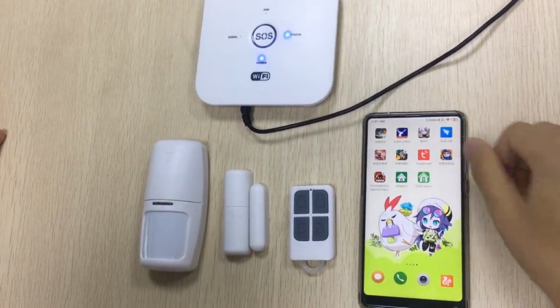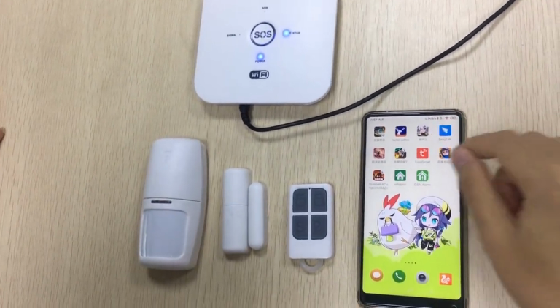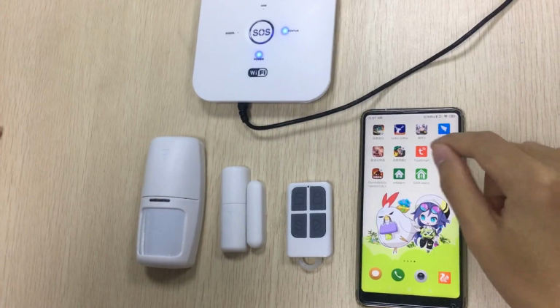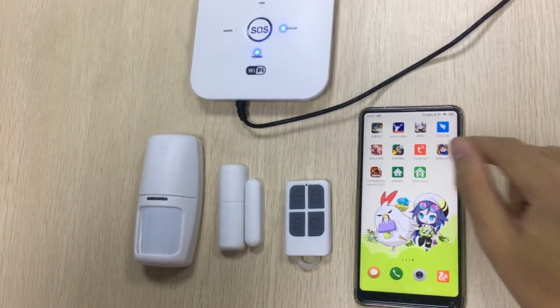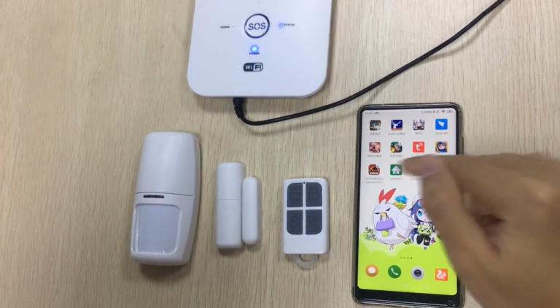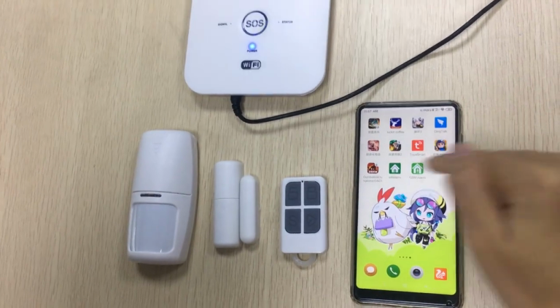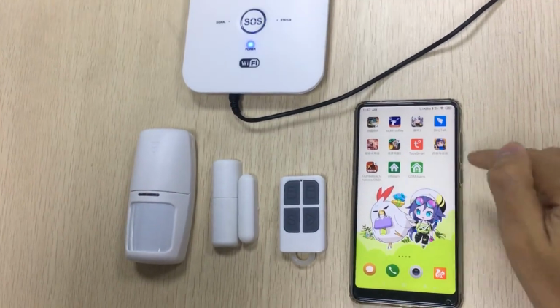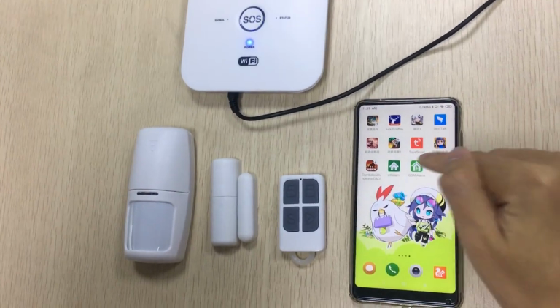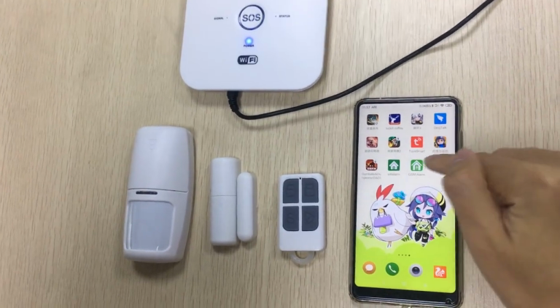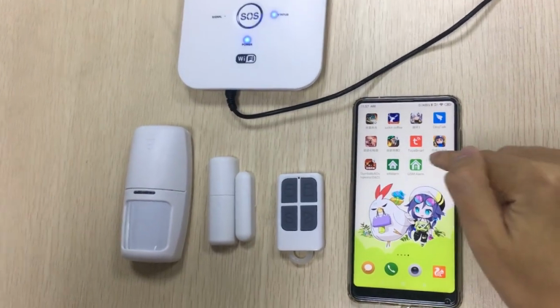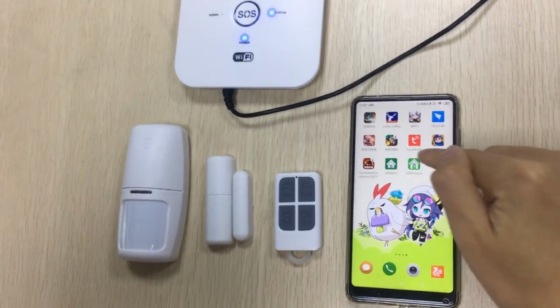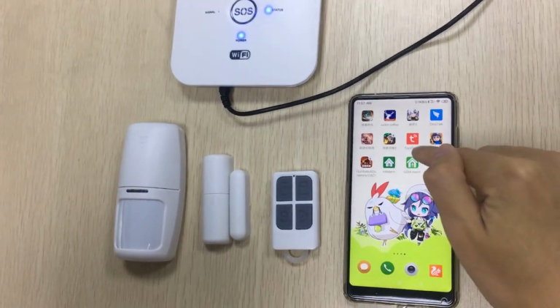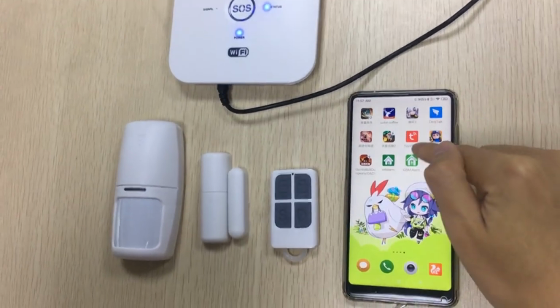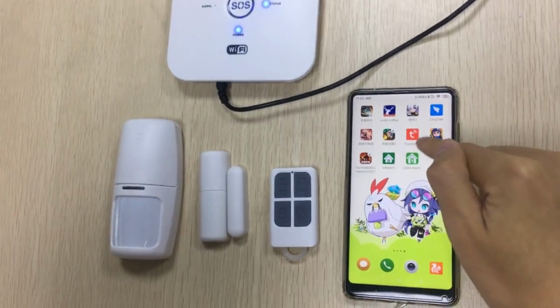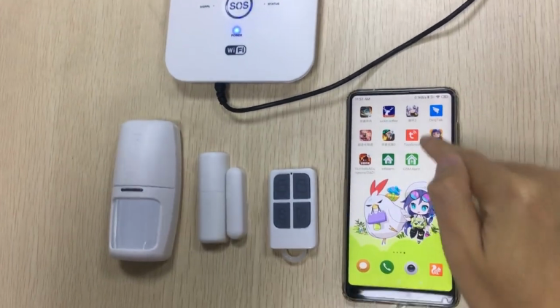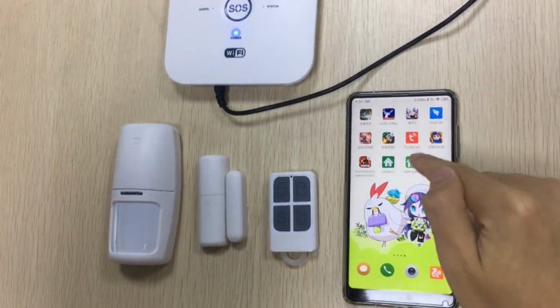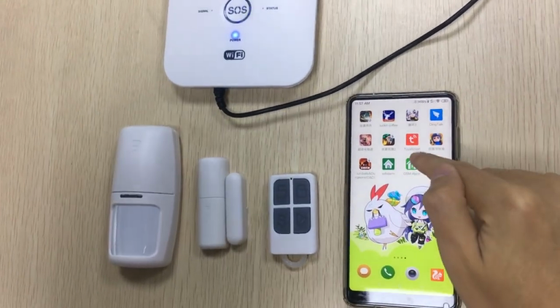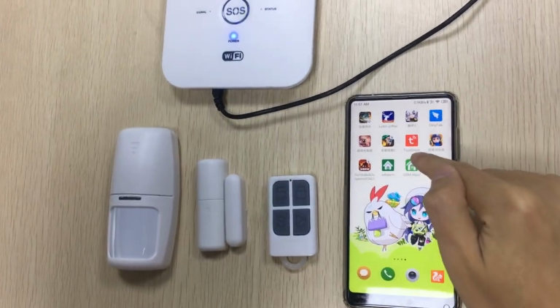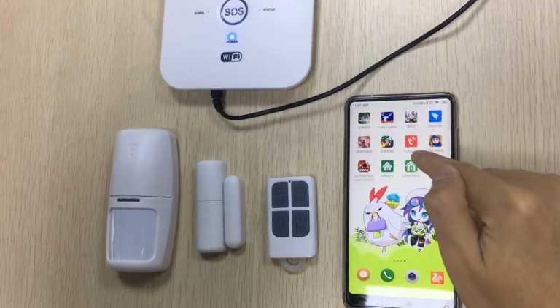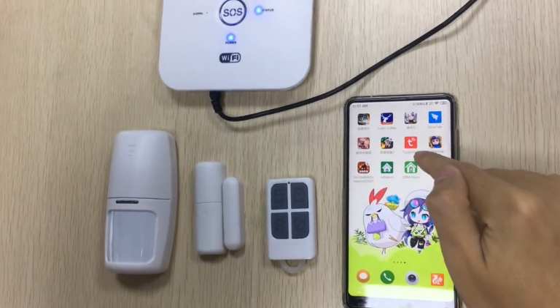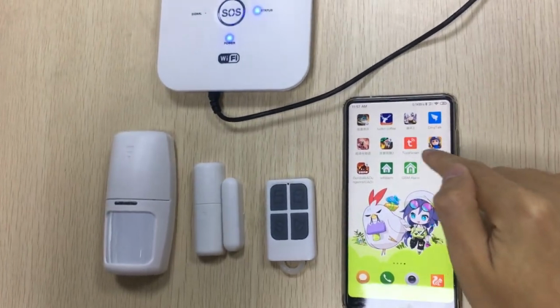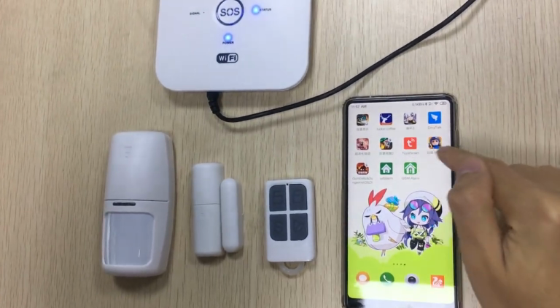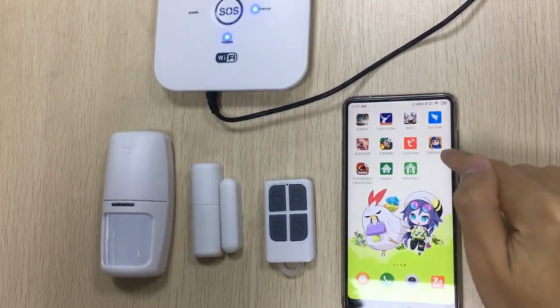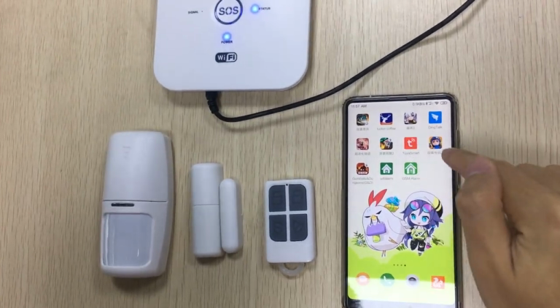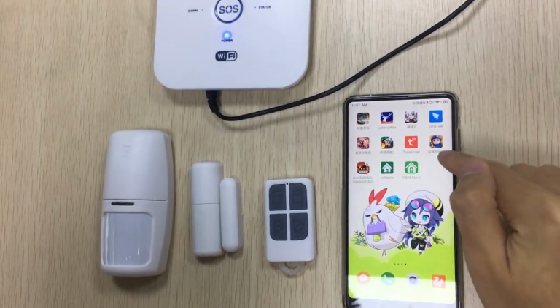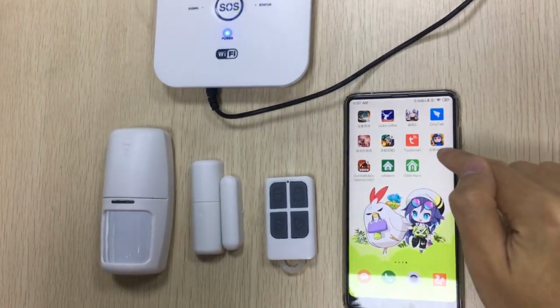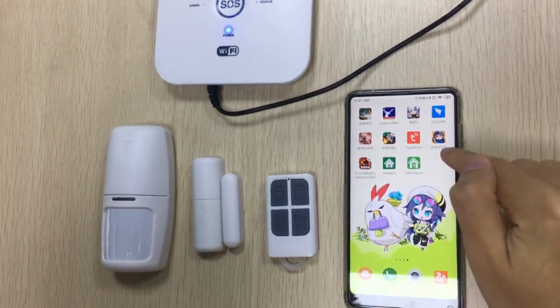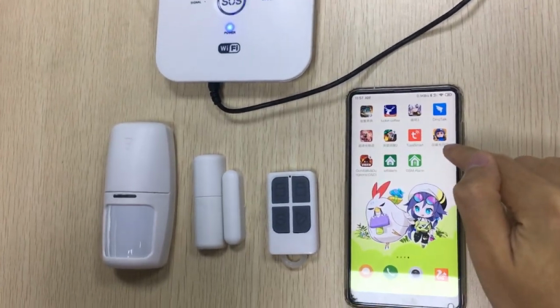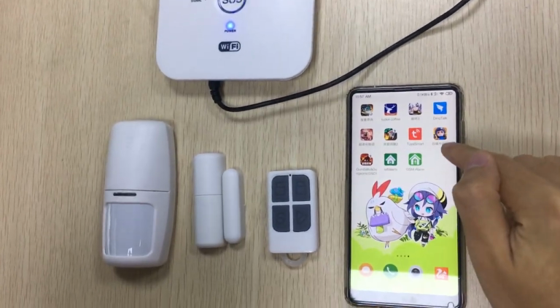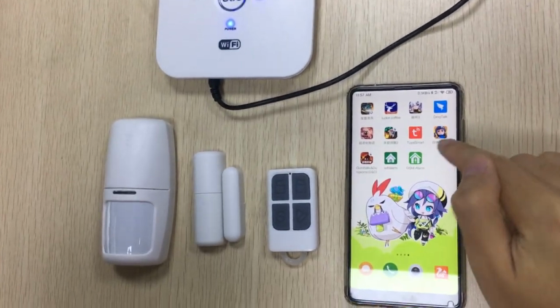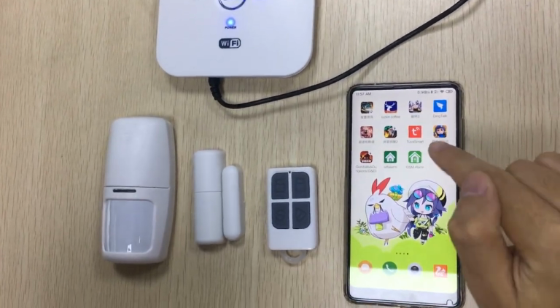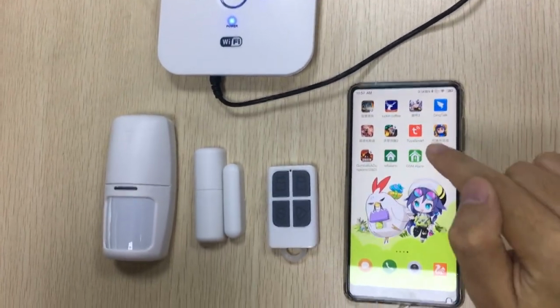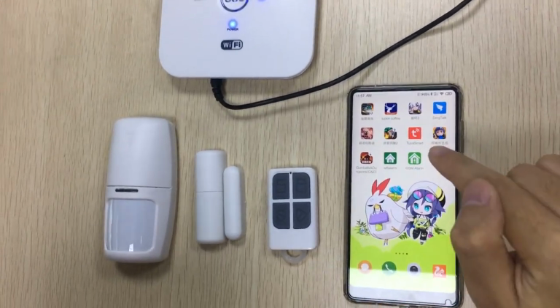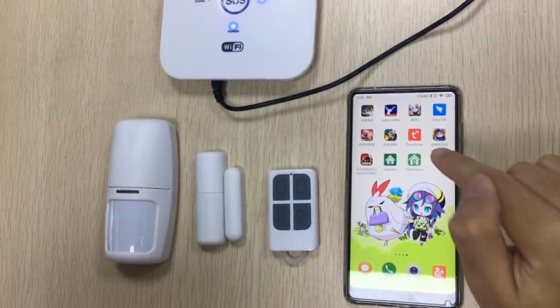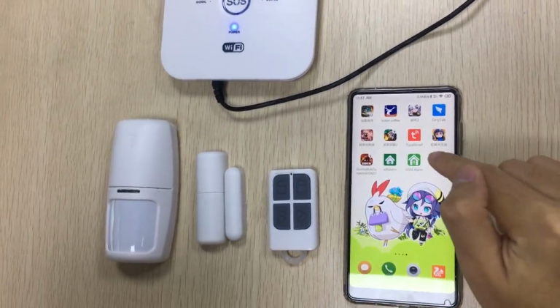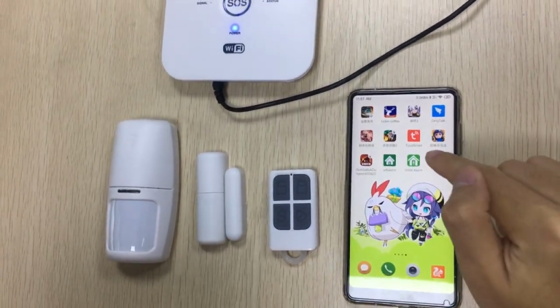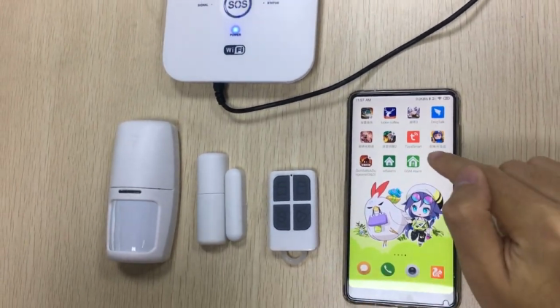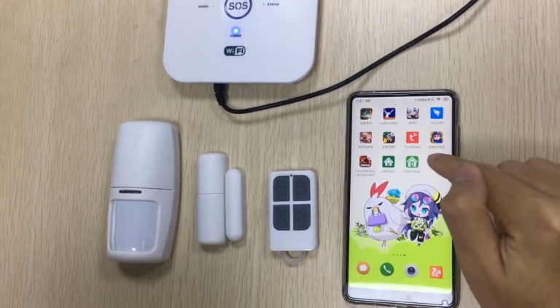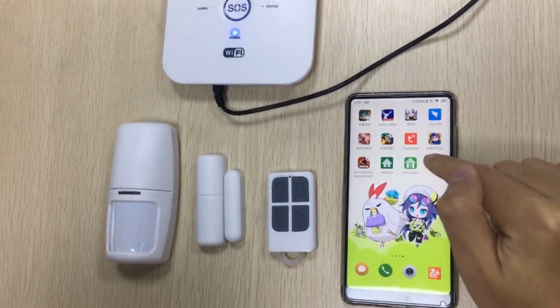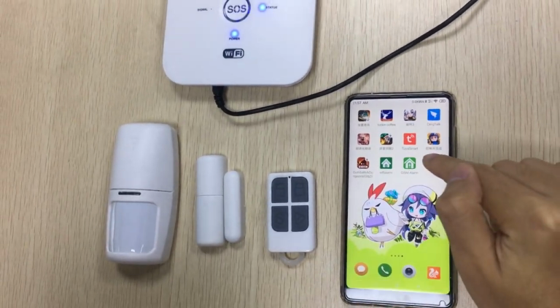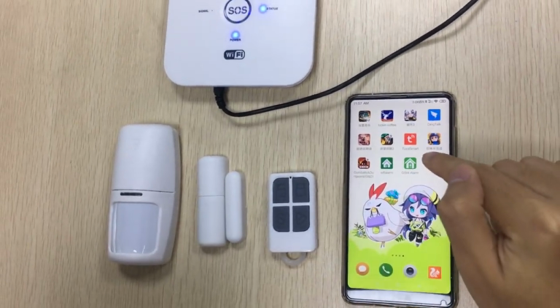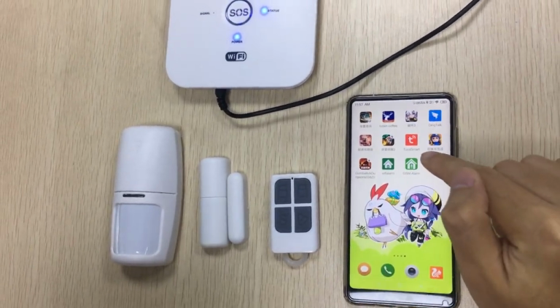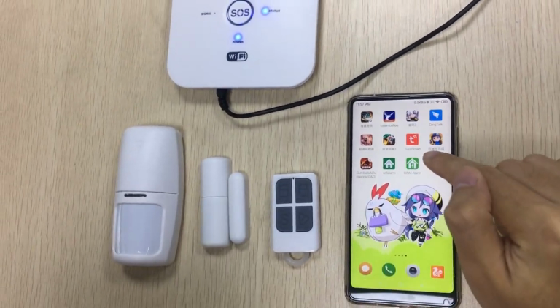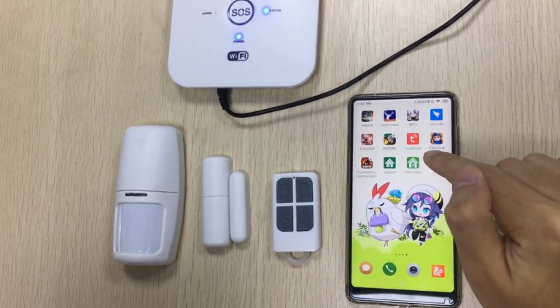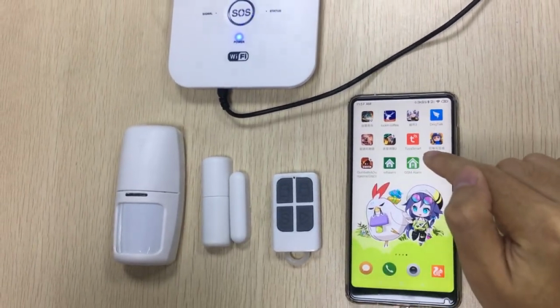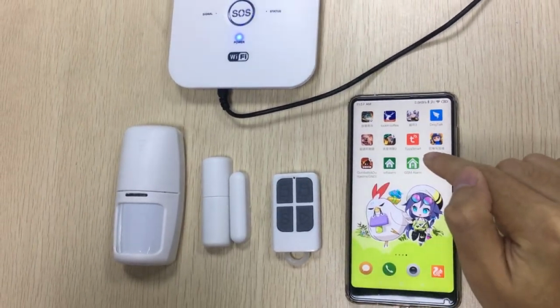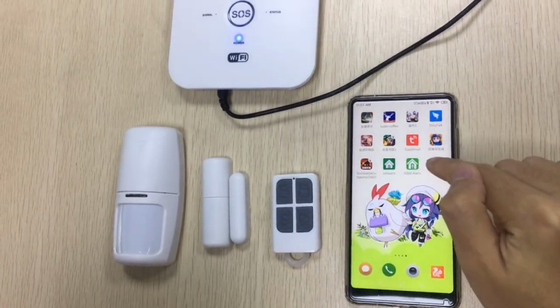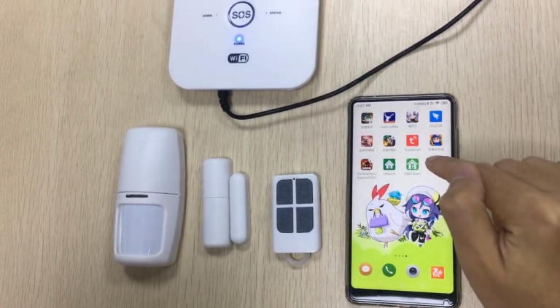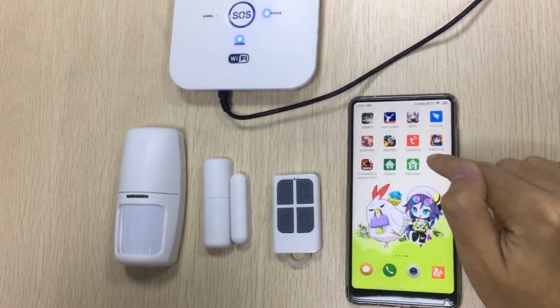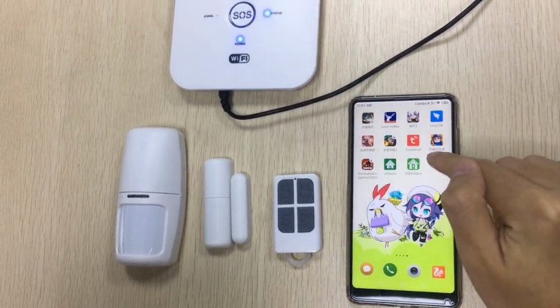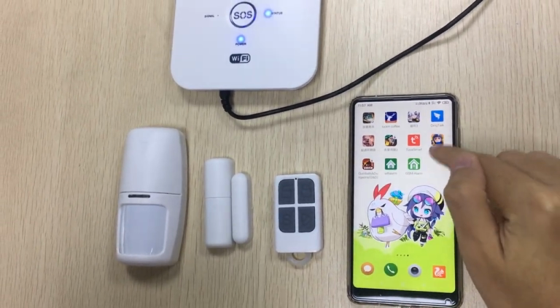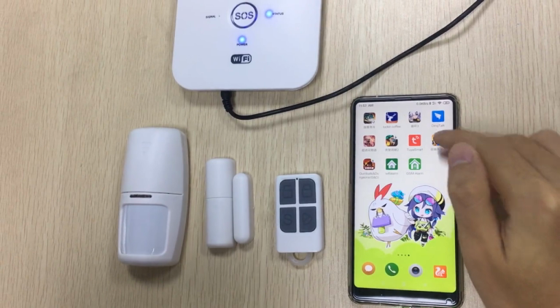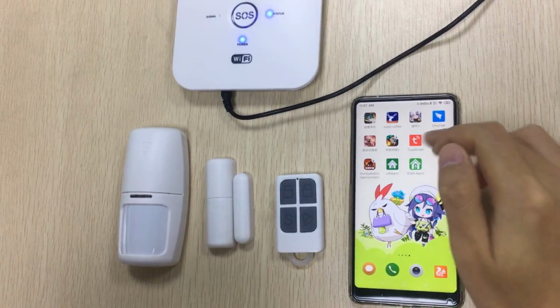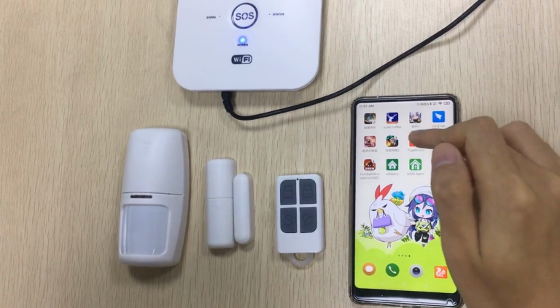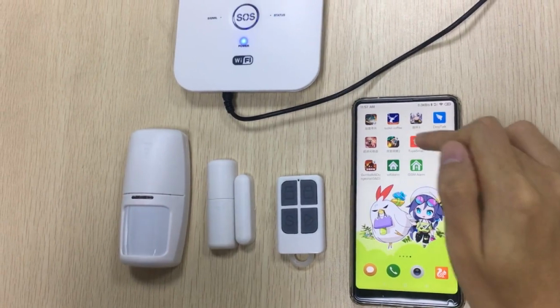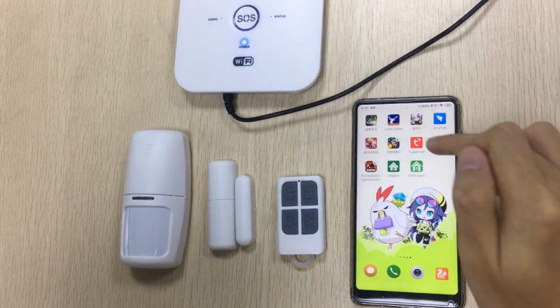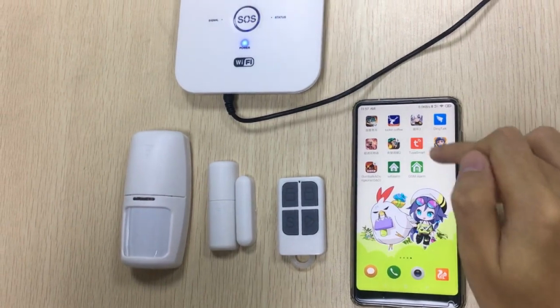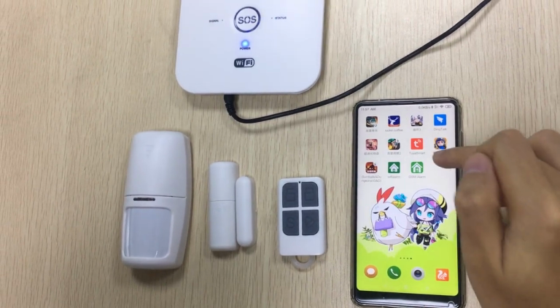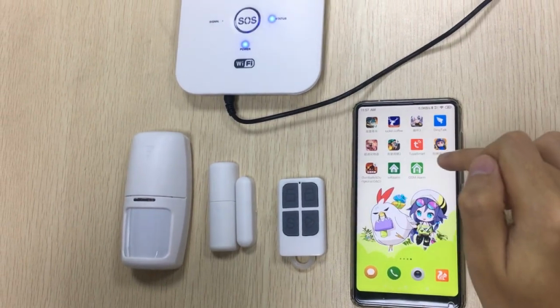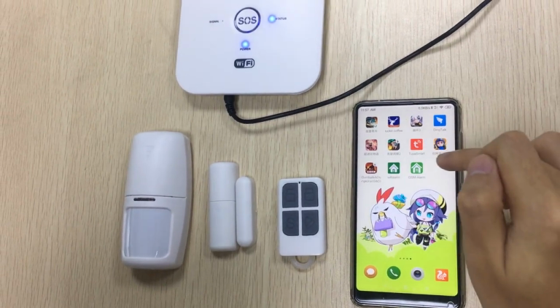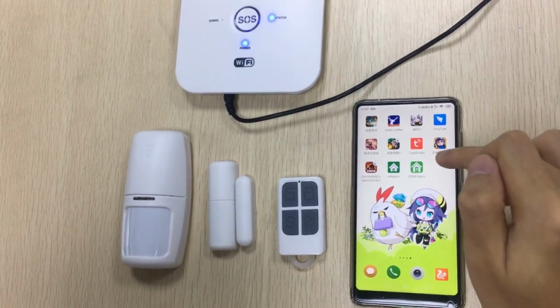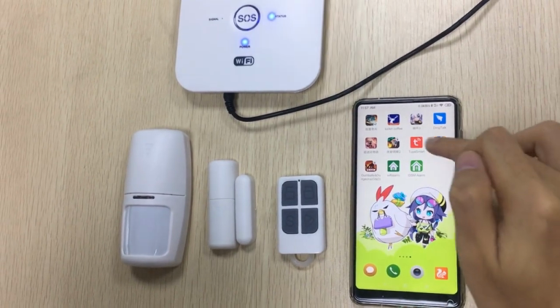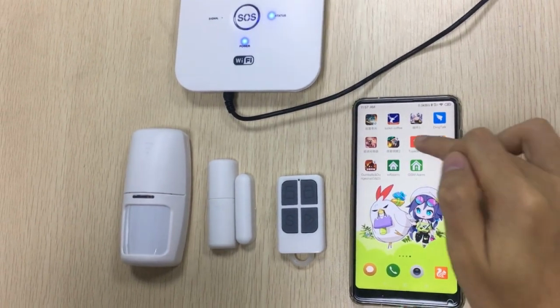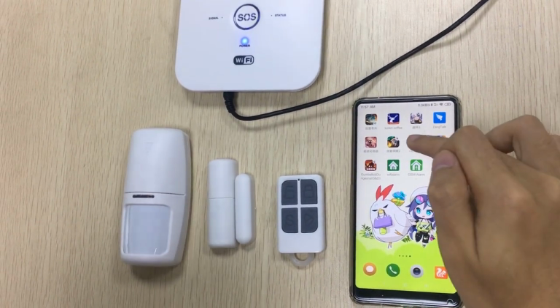Let me show you our new app — 2-year Smart. You can set it up and download it. It's called 2-year Smart.